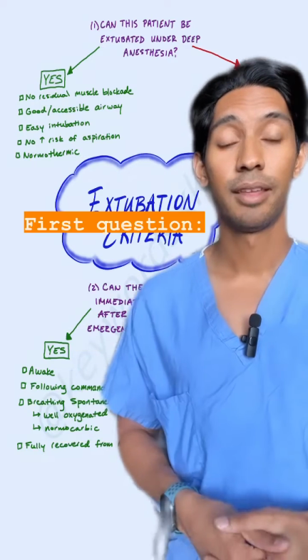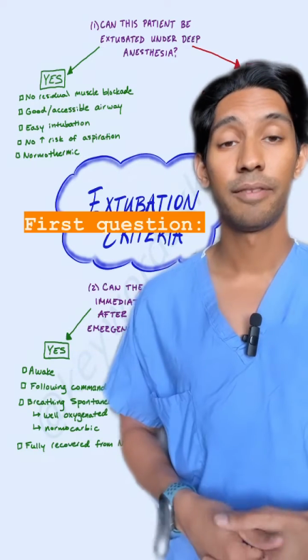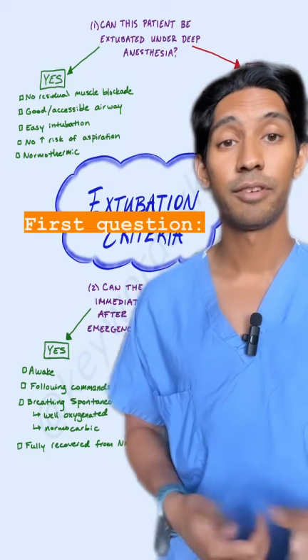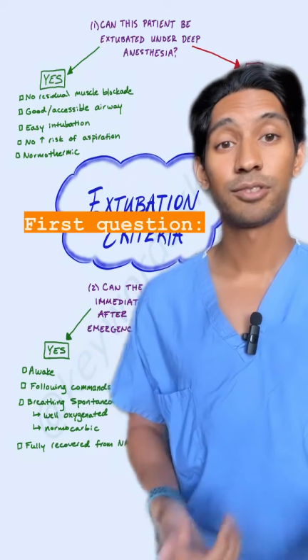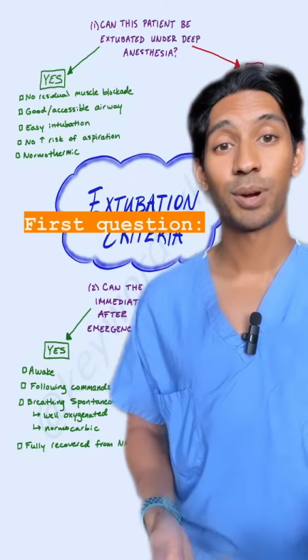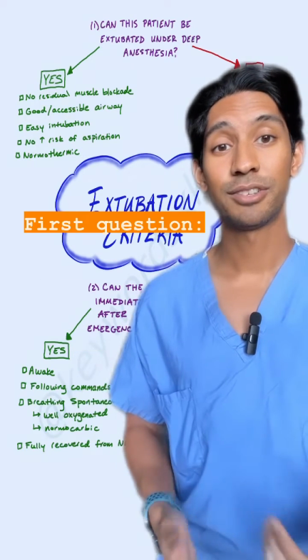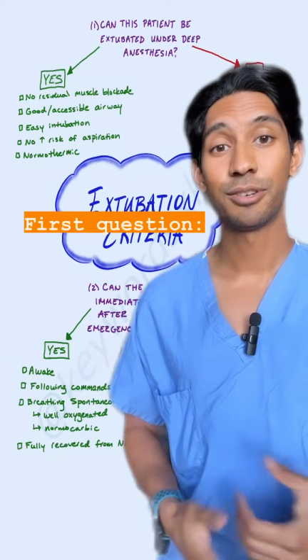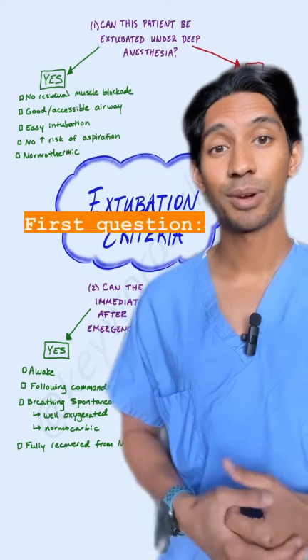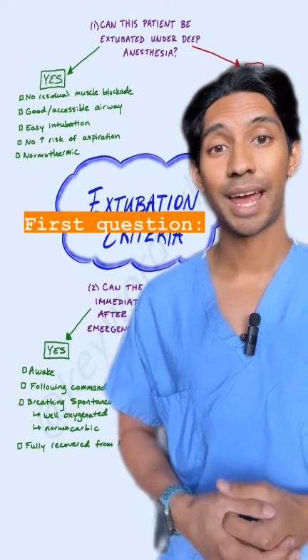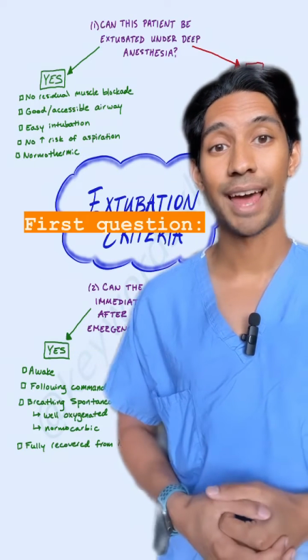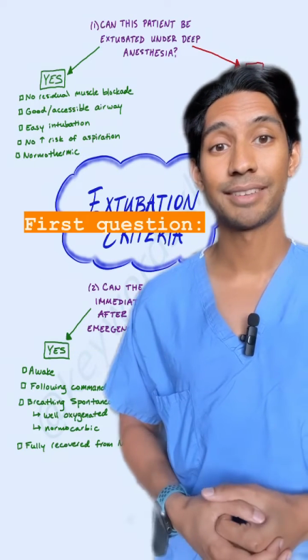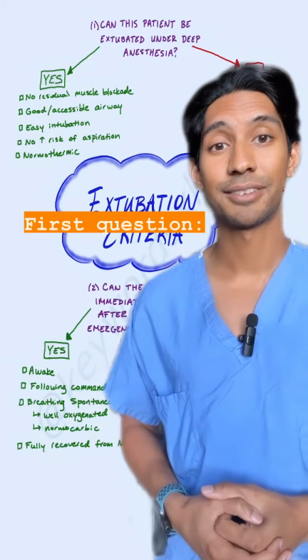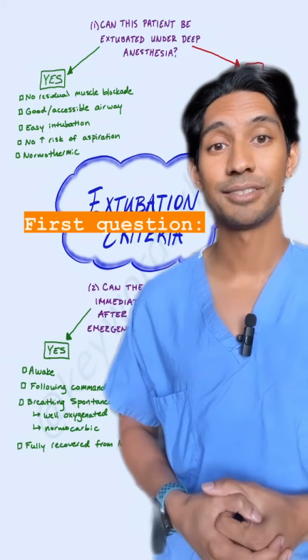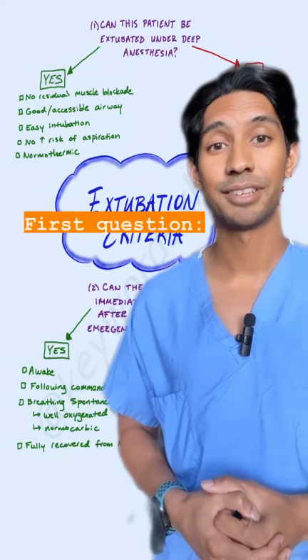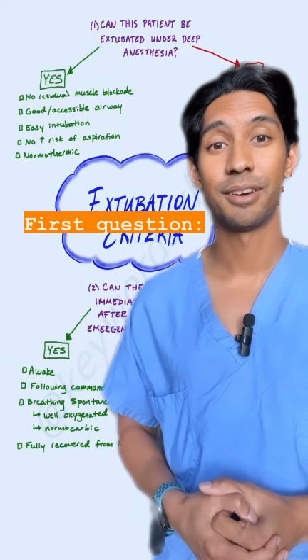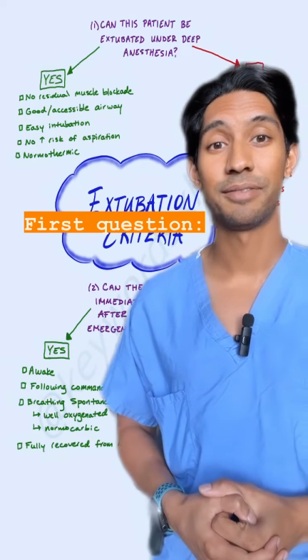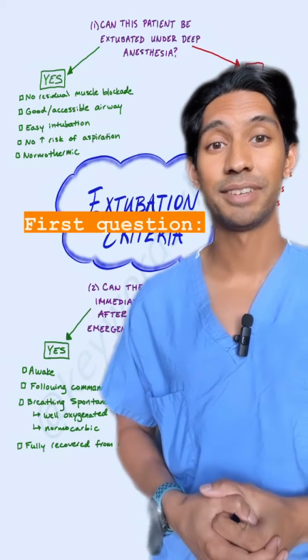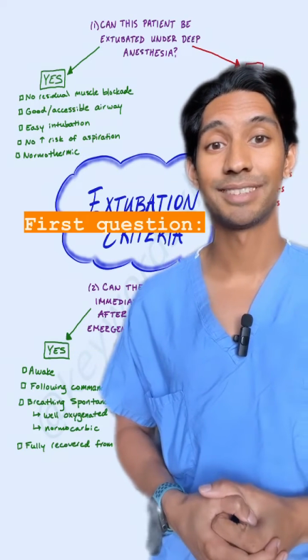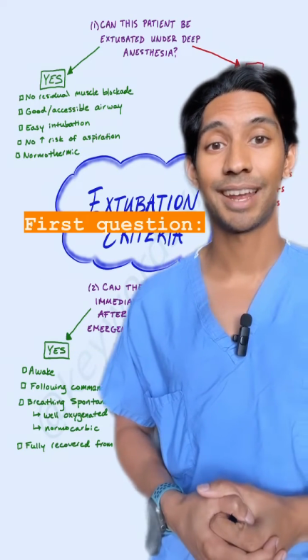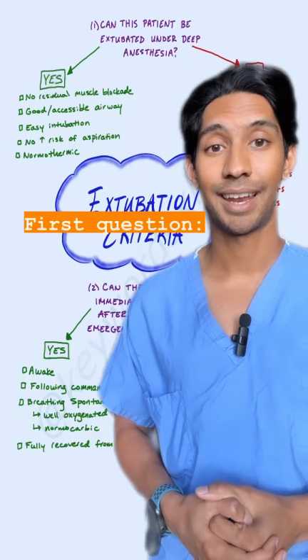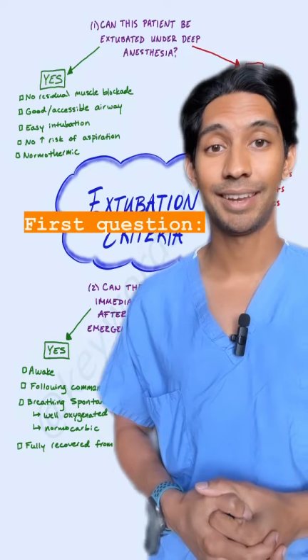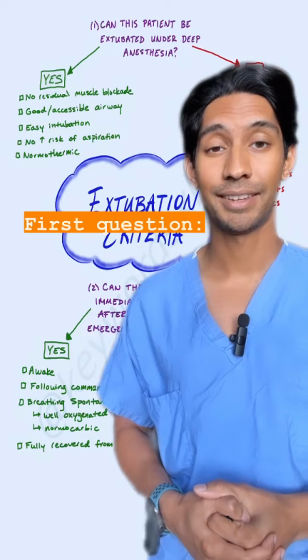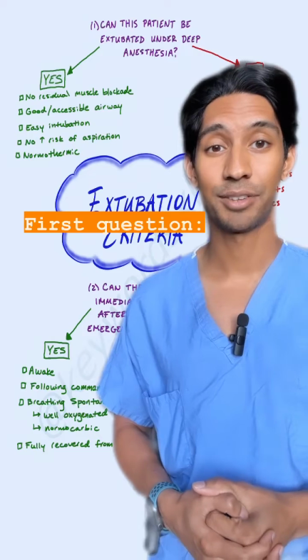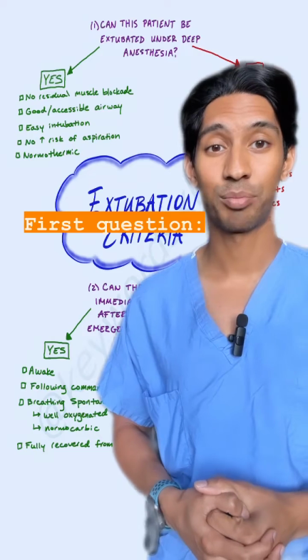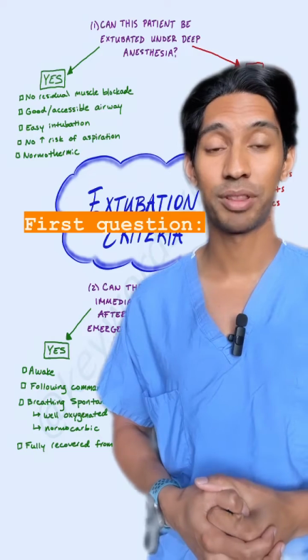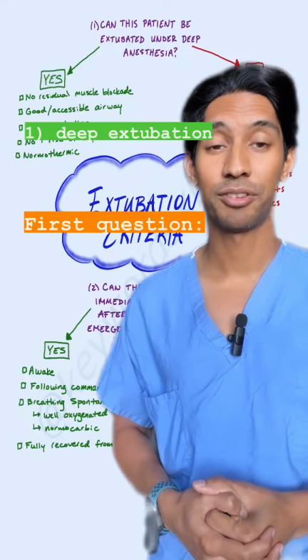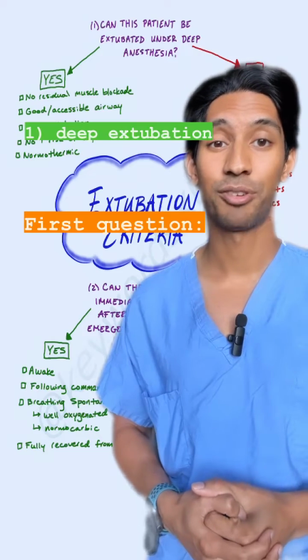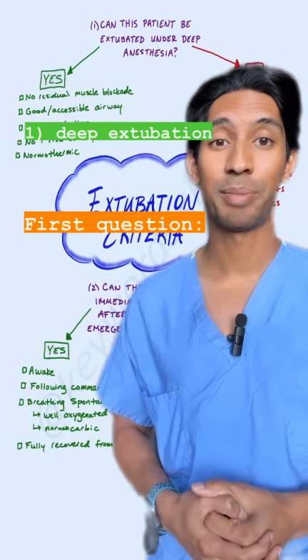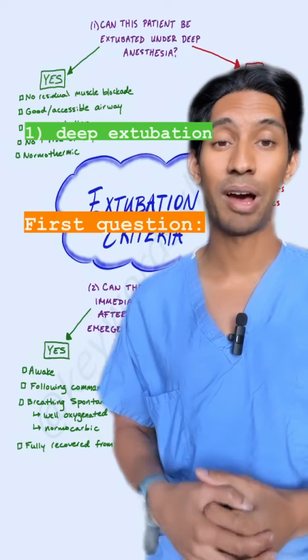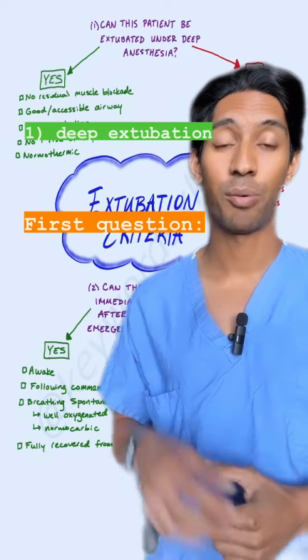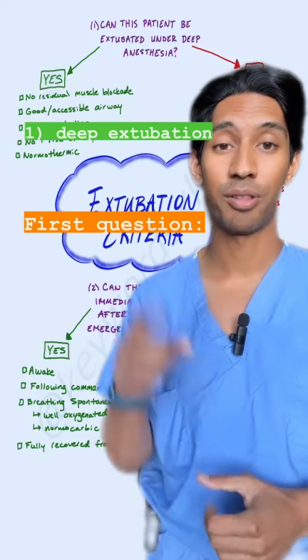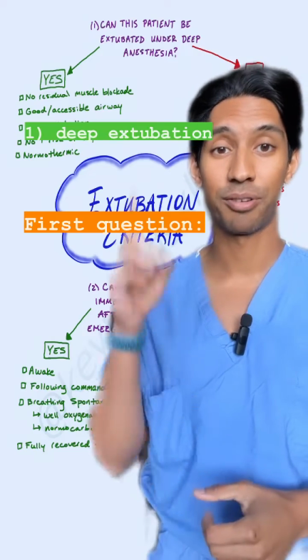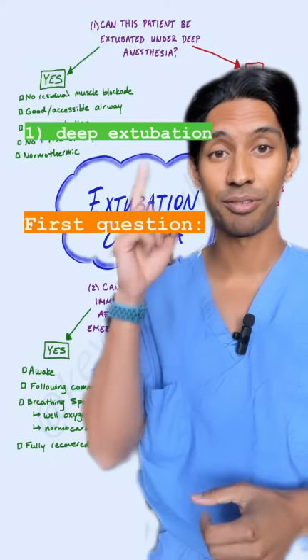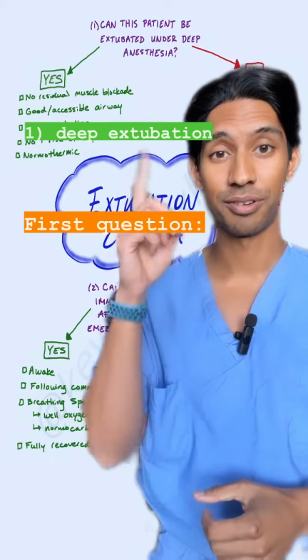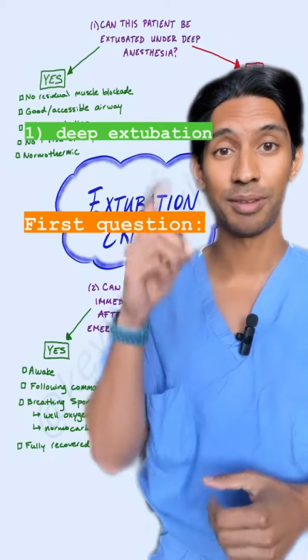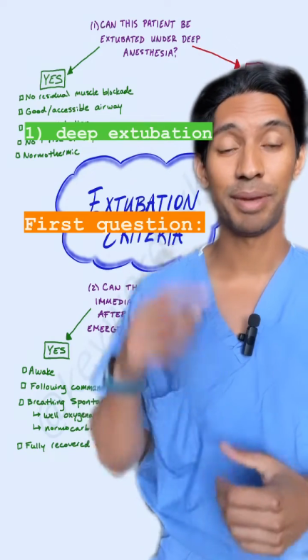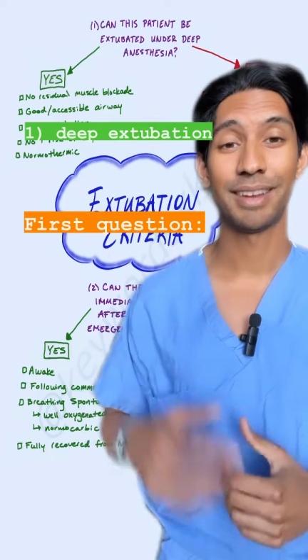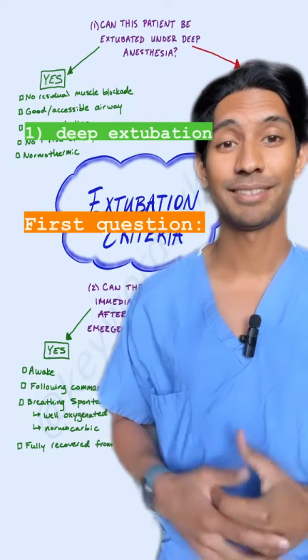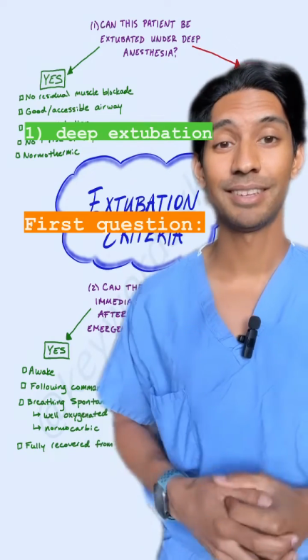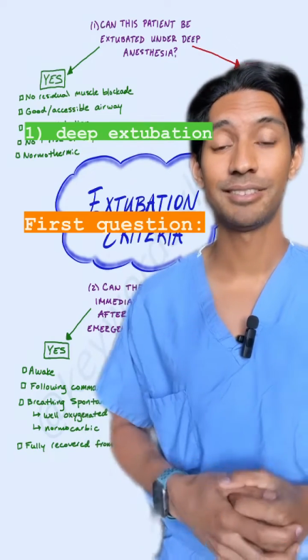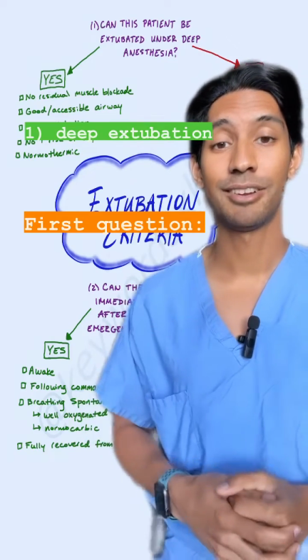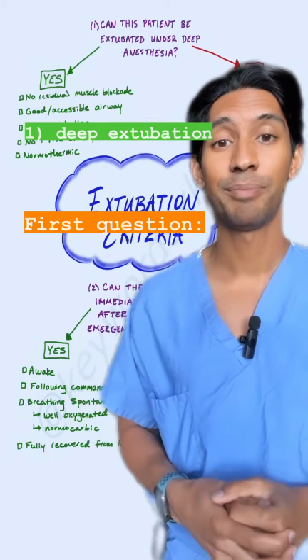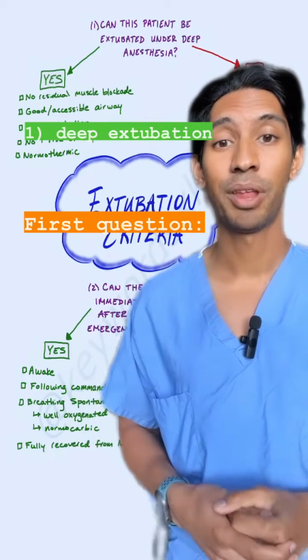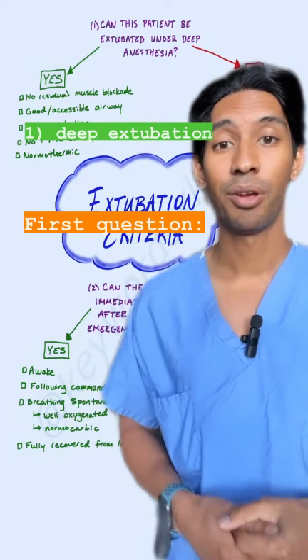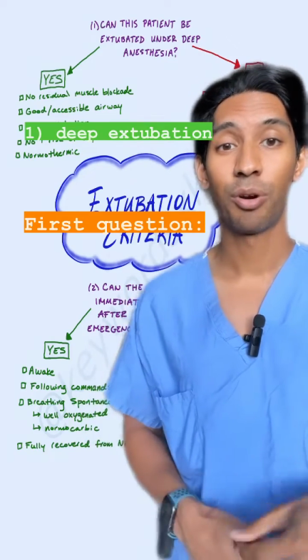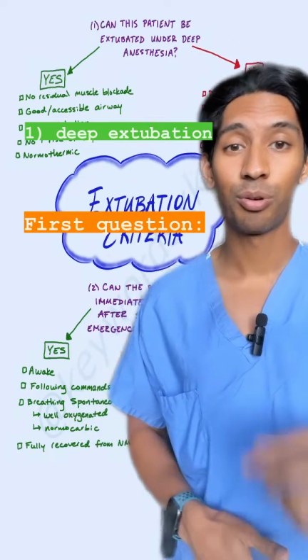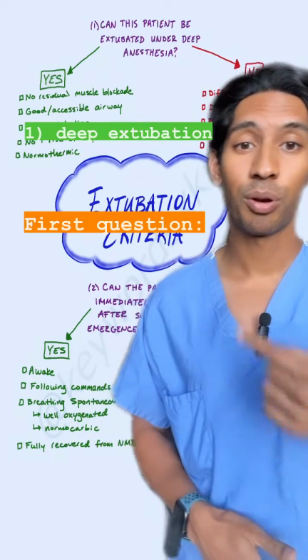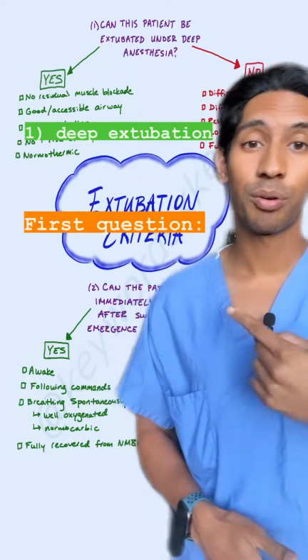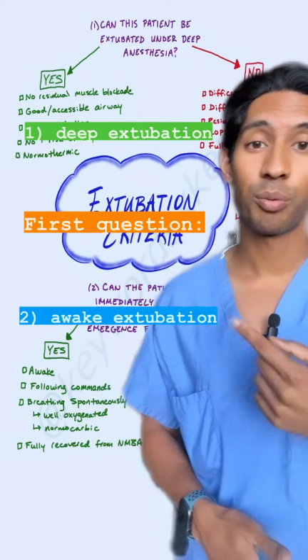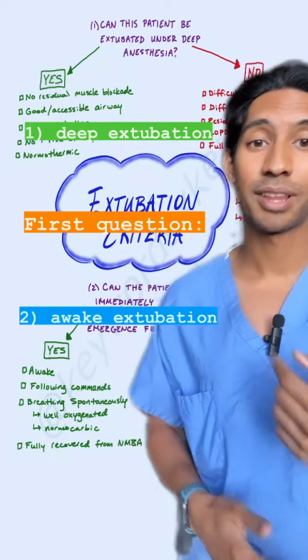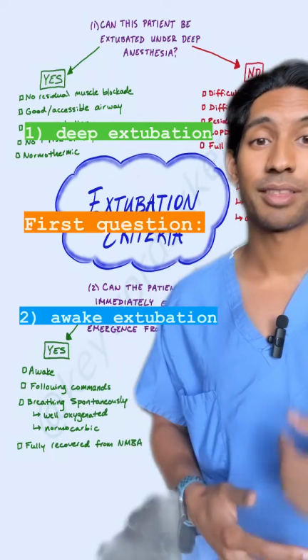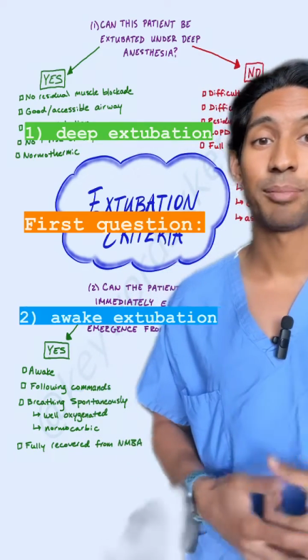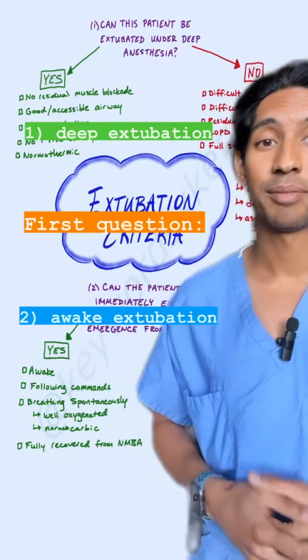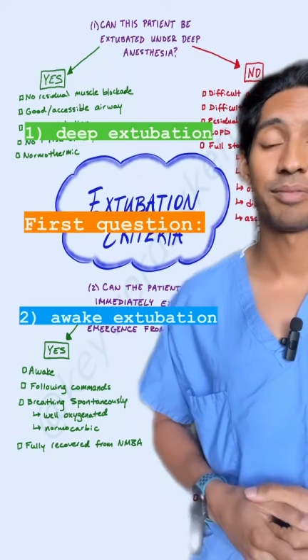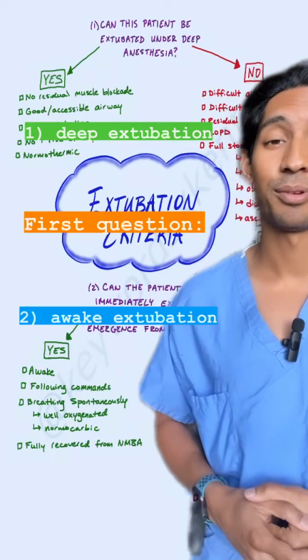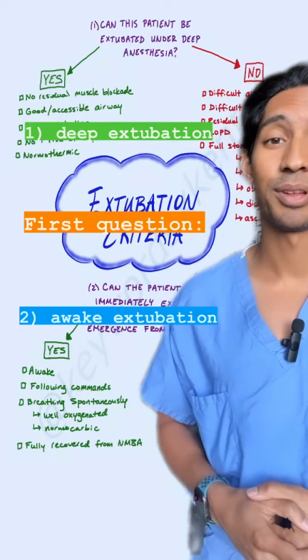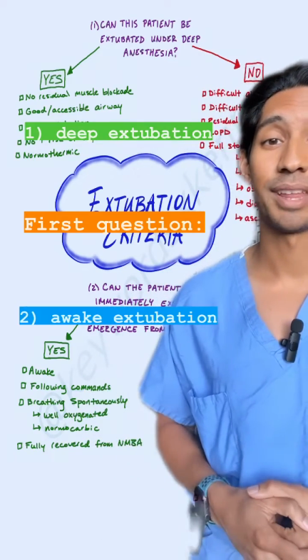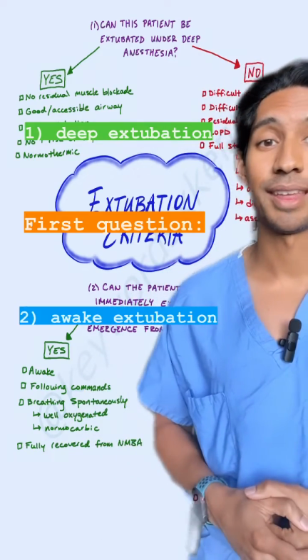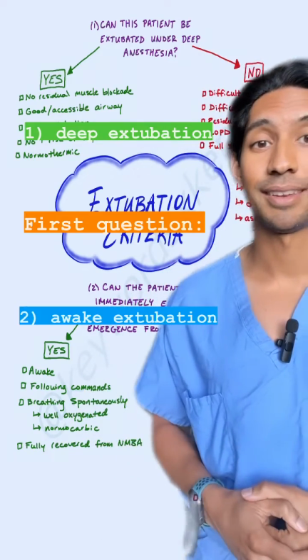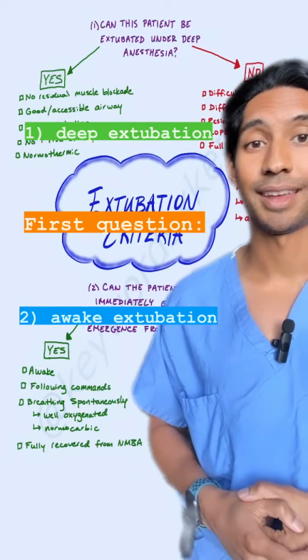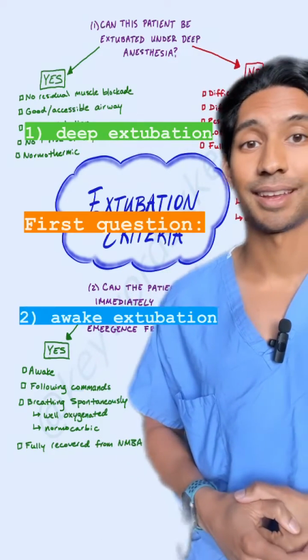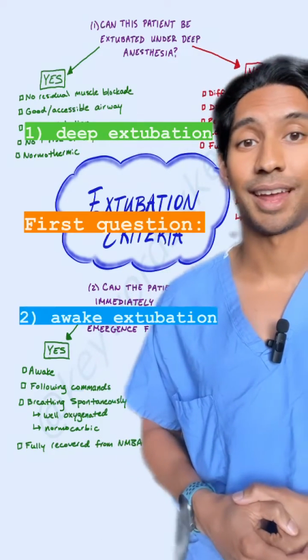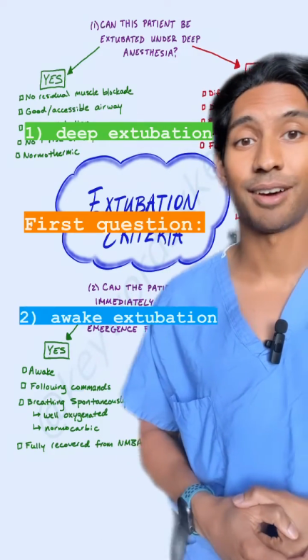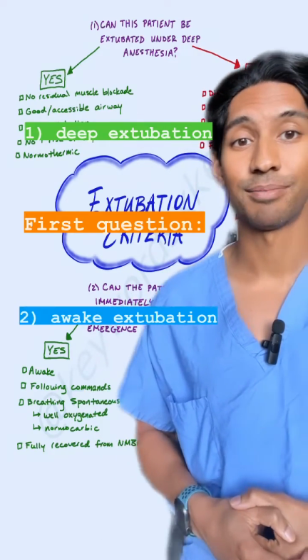The first question you want to ask yourself is: can I take this breathing tube out while they're under deep anesthesia, or do I want to wake them up fully and then take it out?